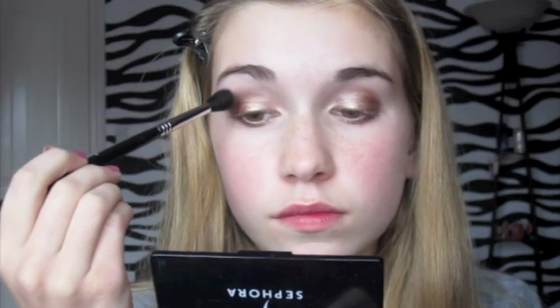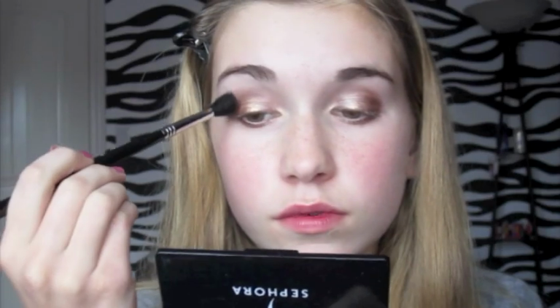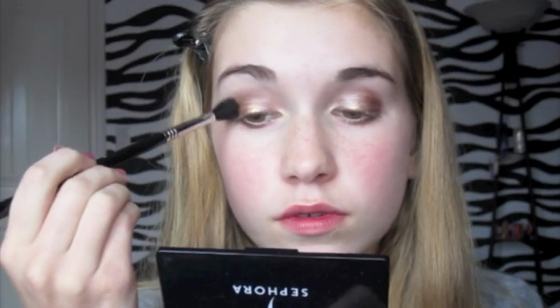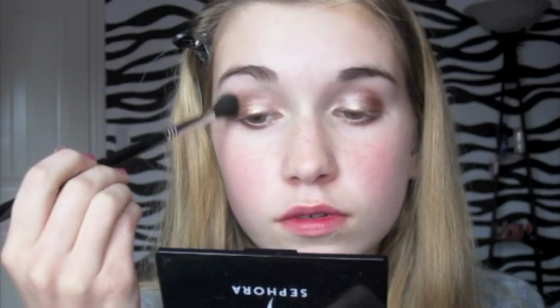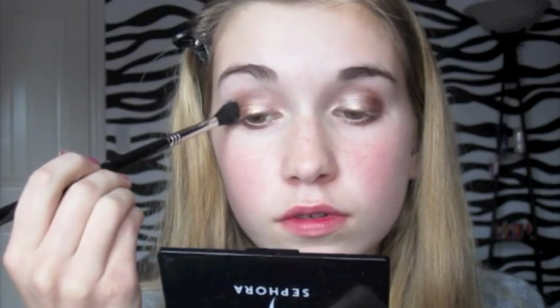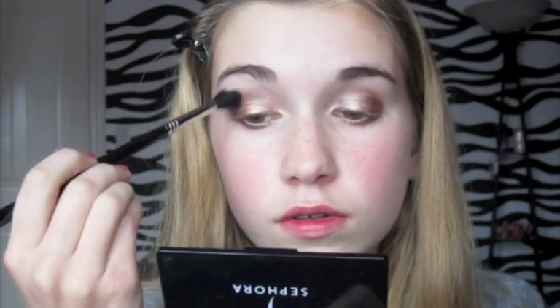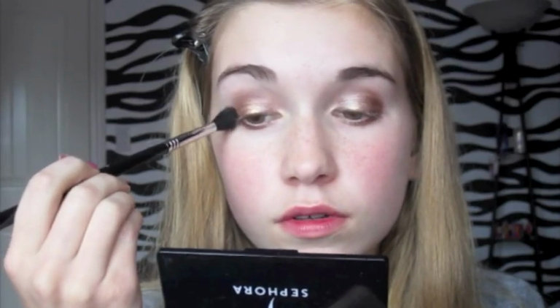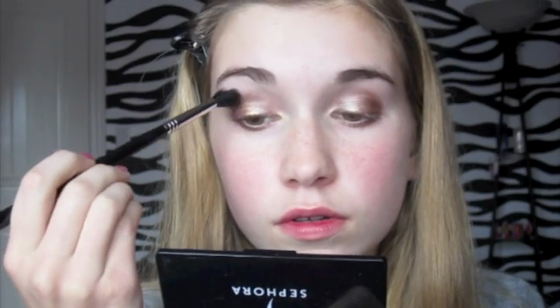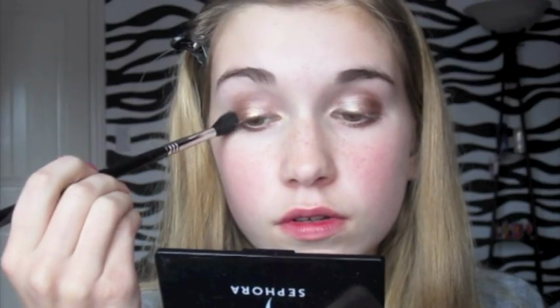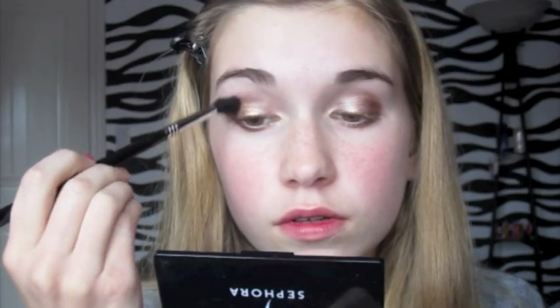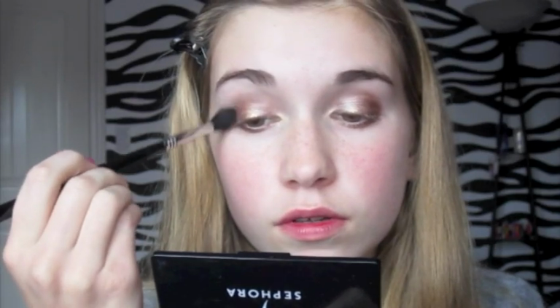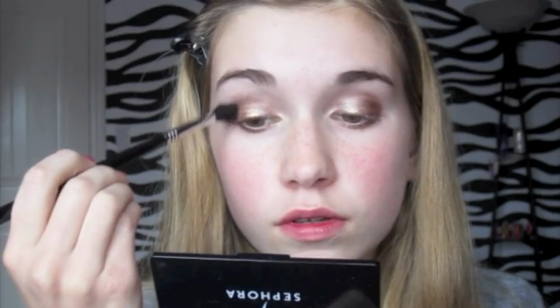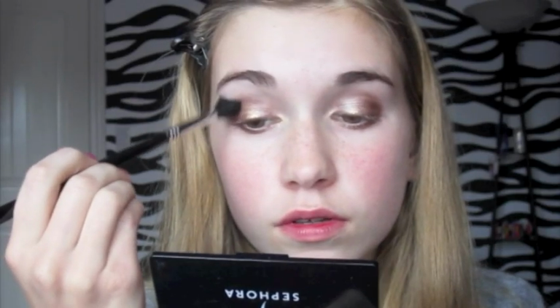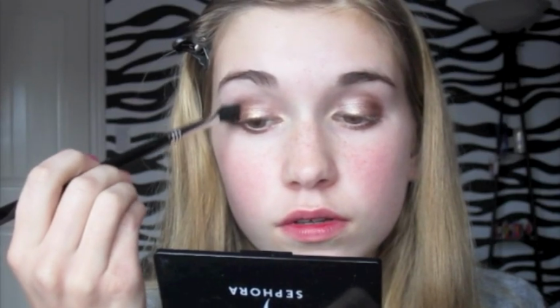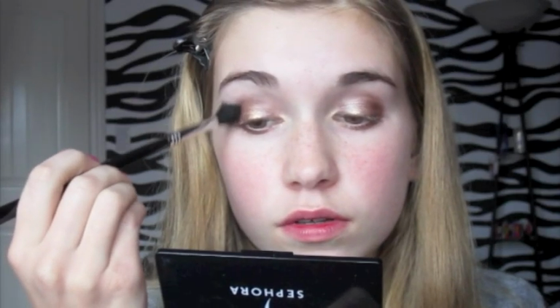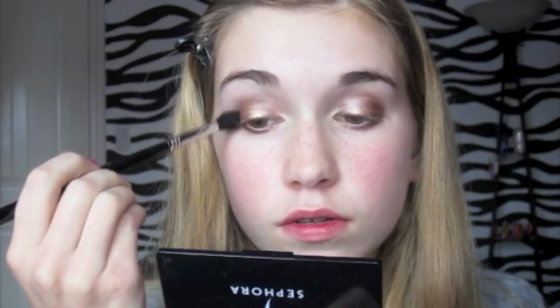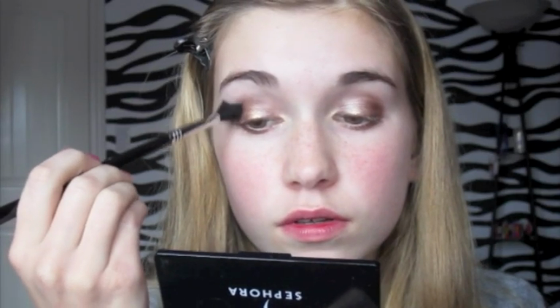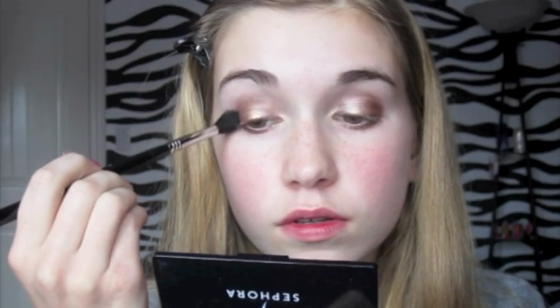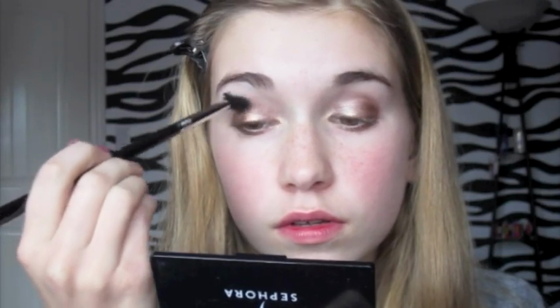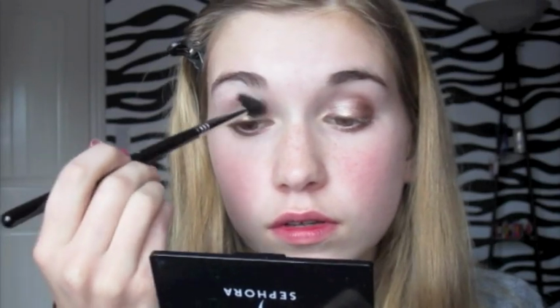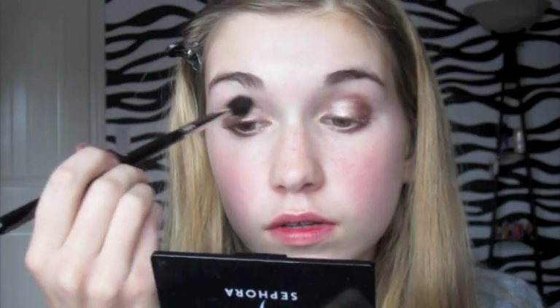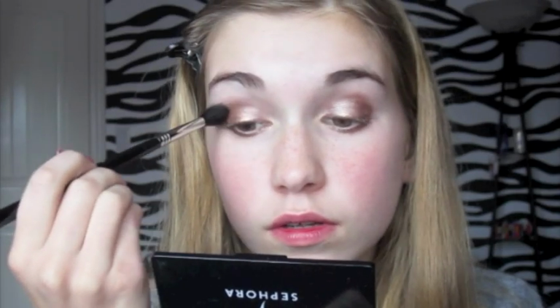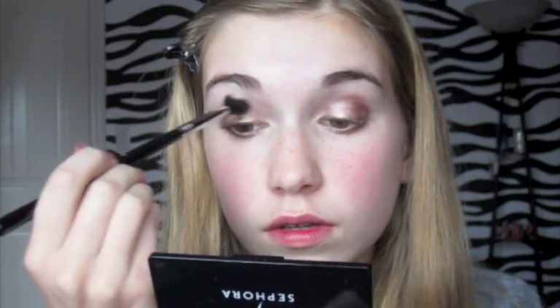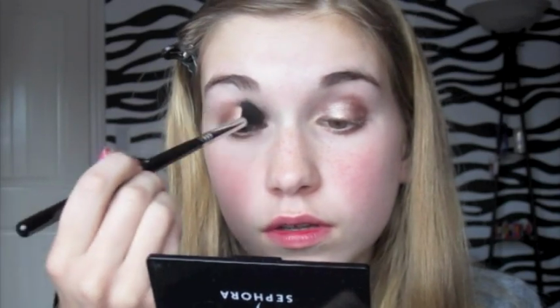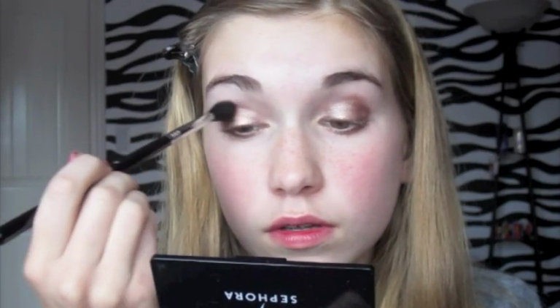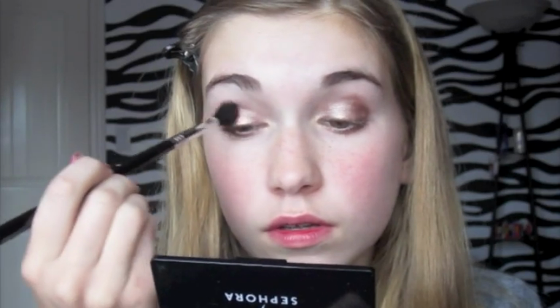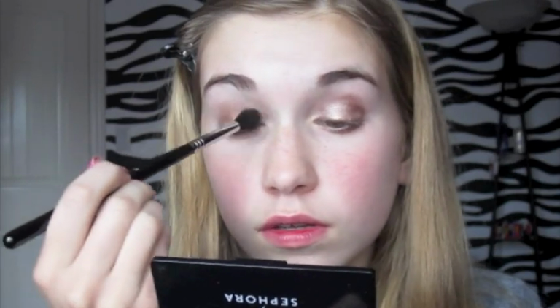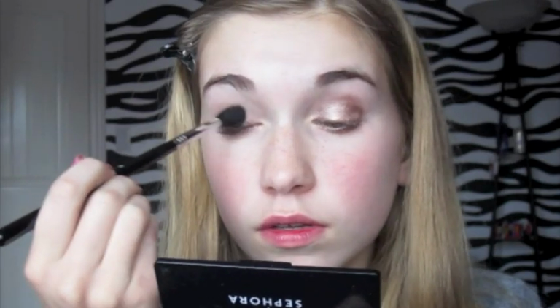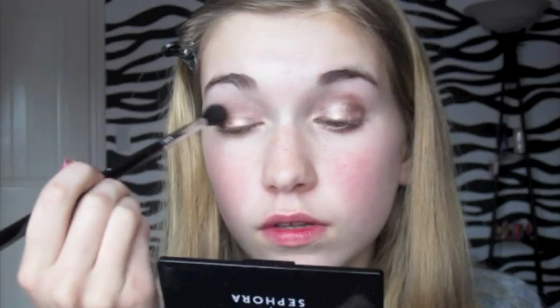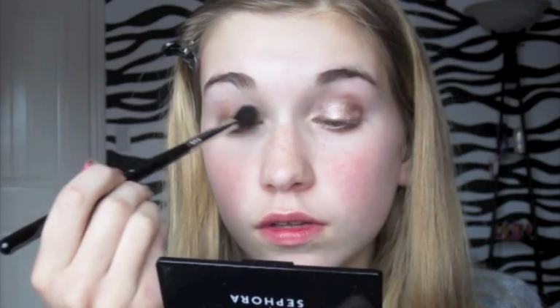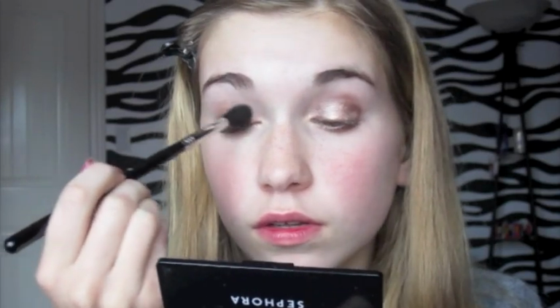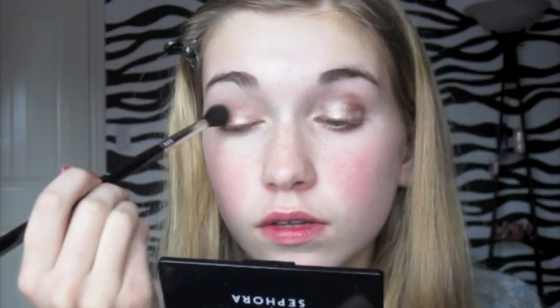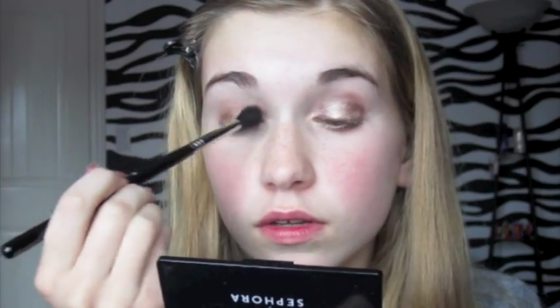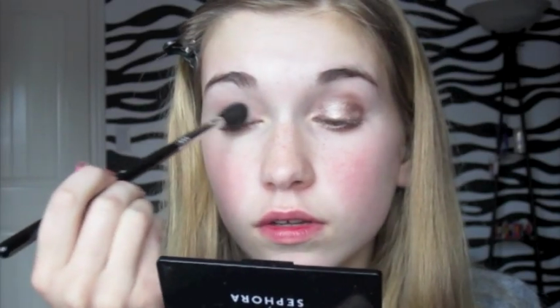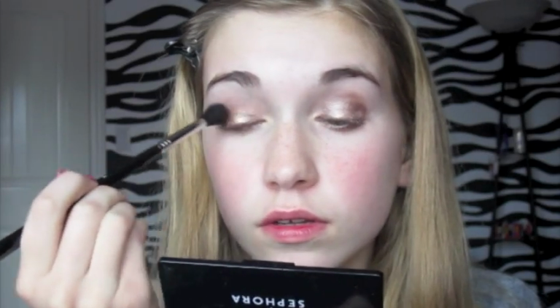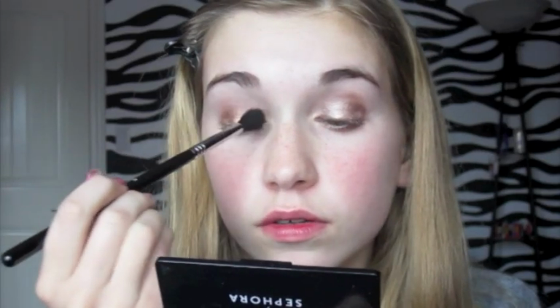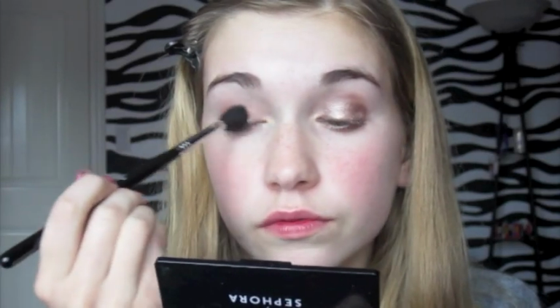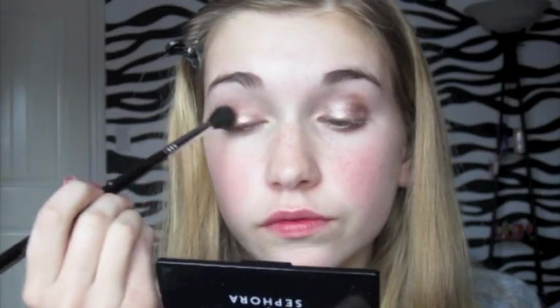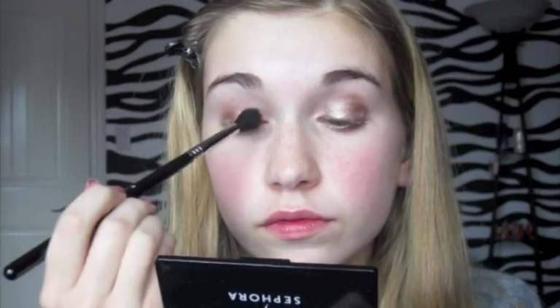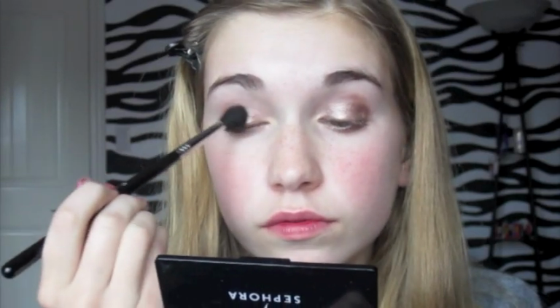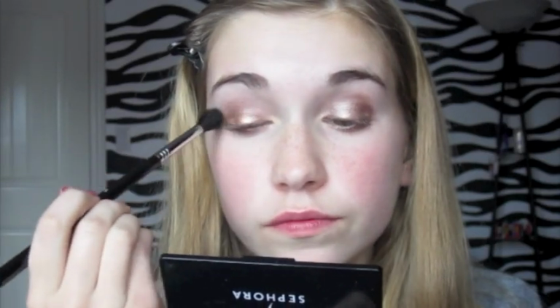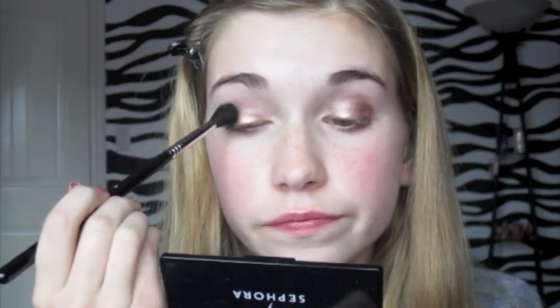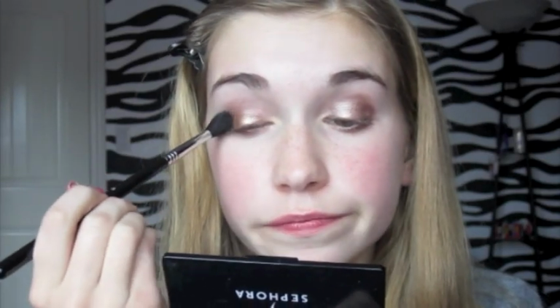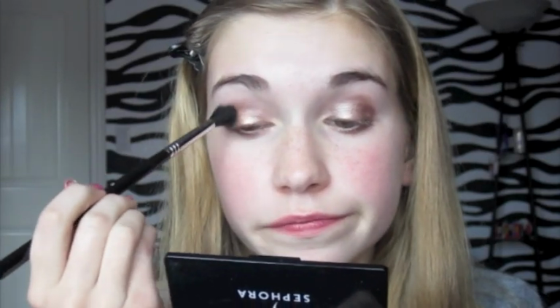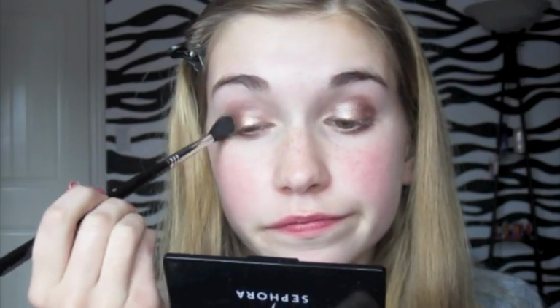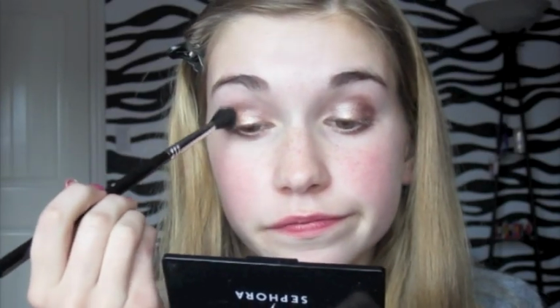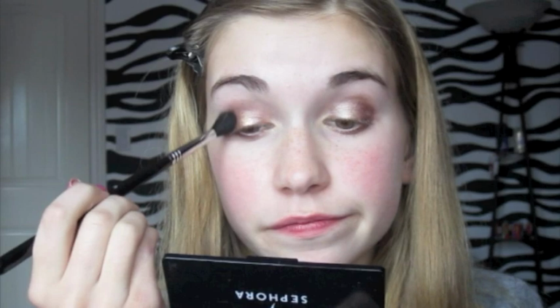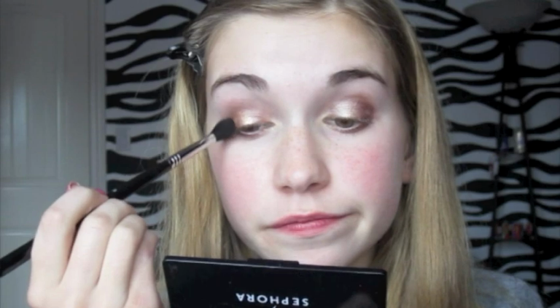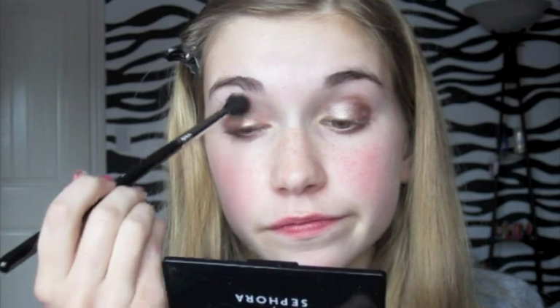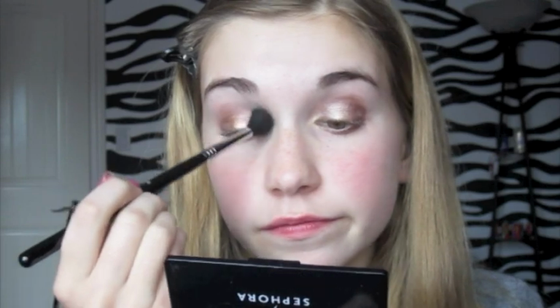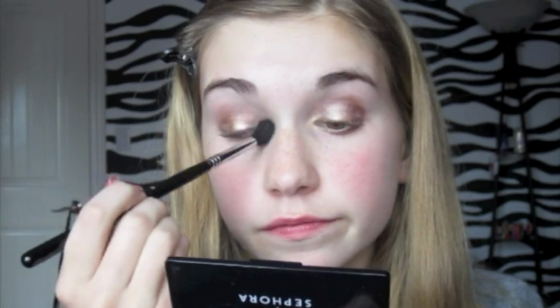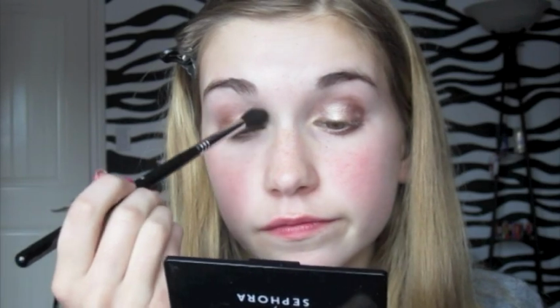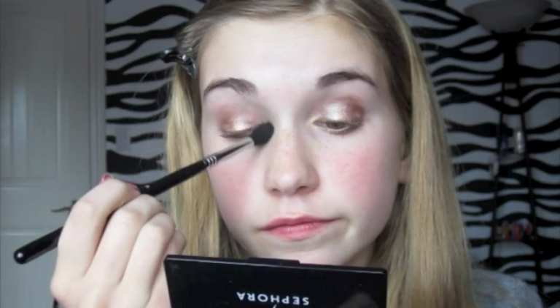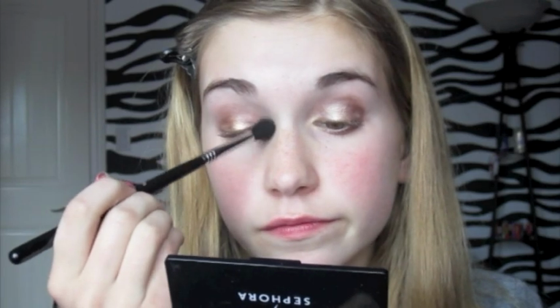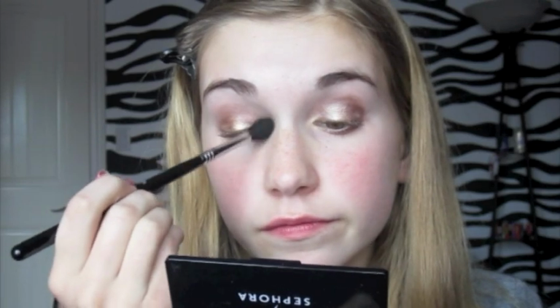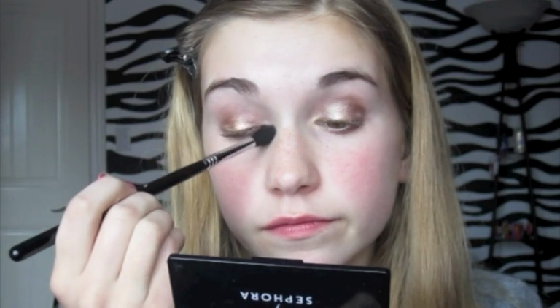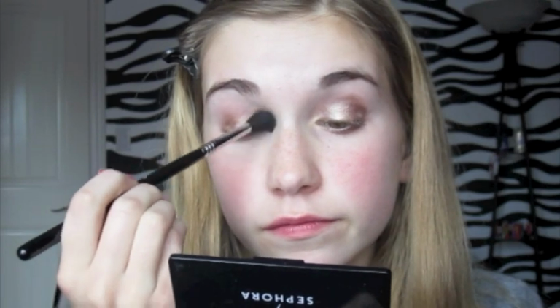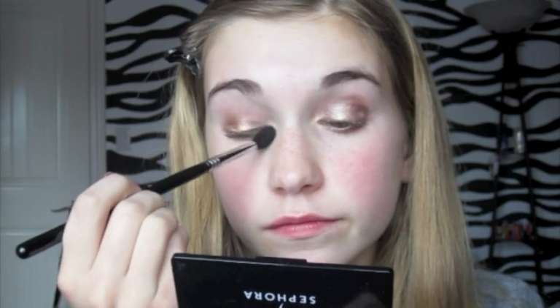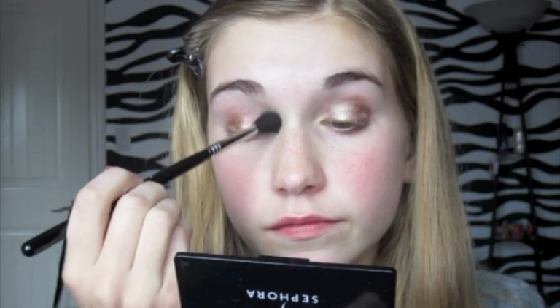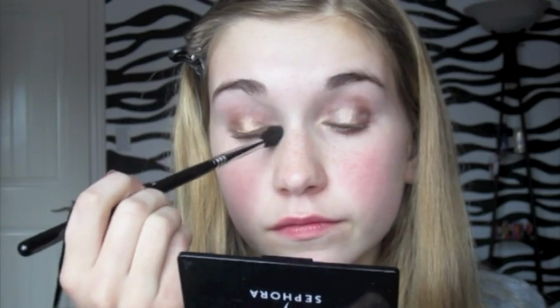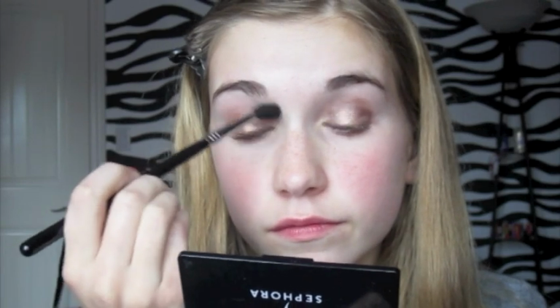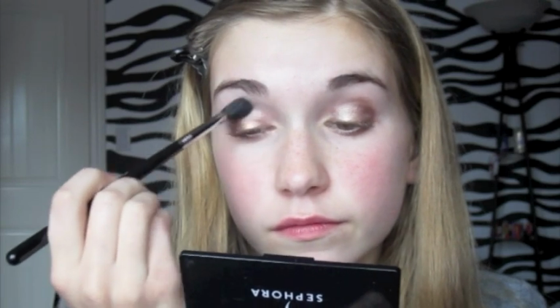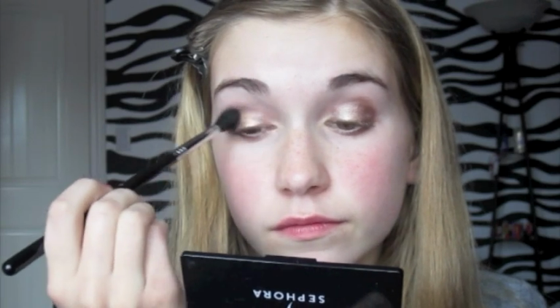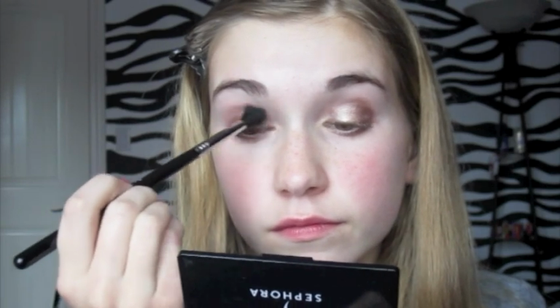And then we're just going to blend away all the harsh lines with a big fluffy blending brush.